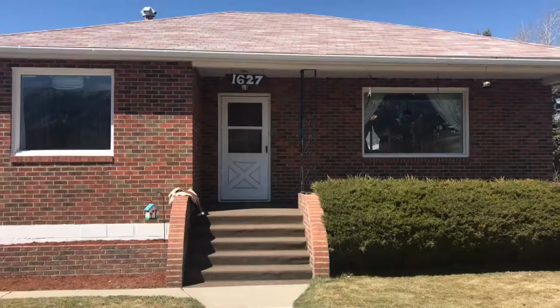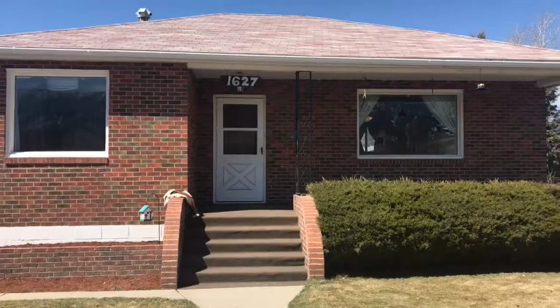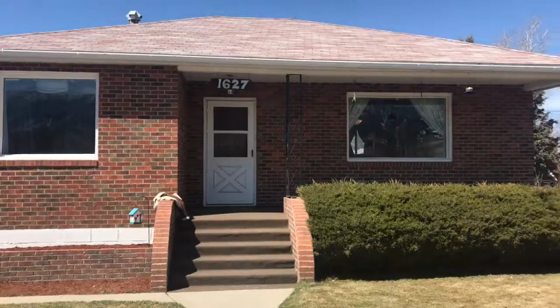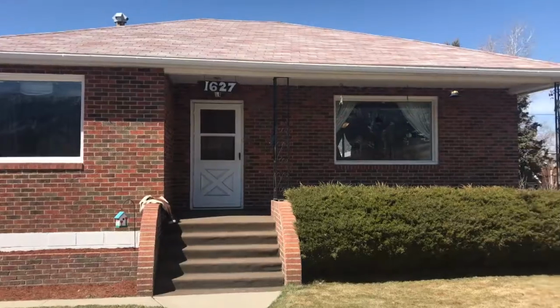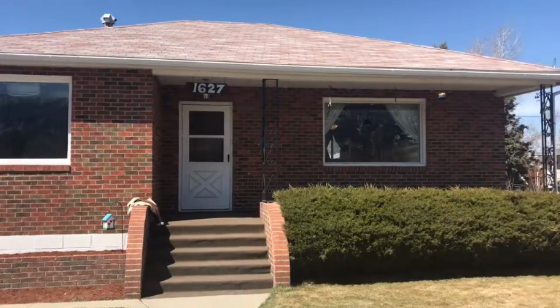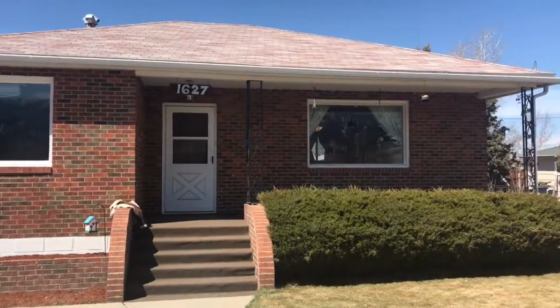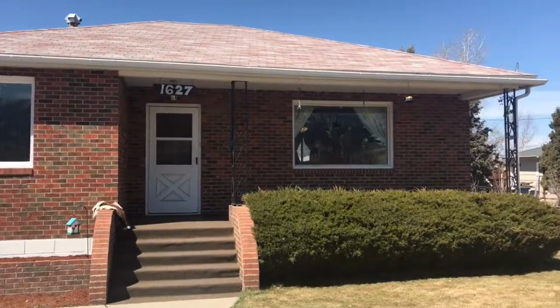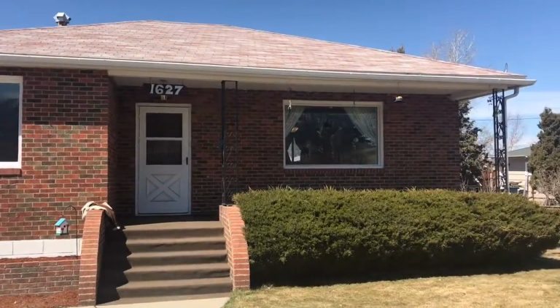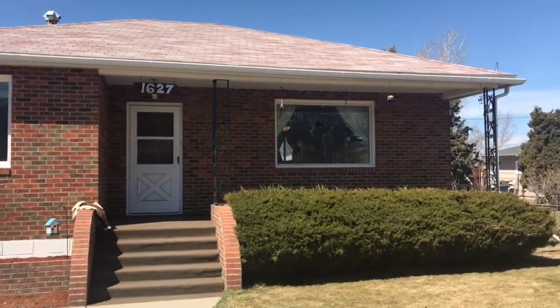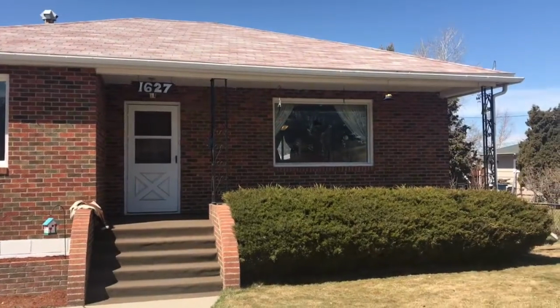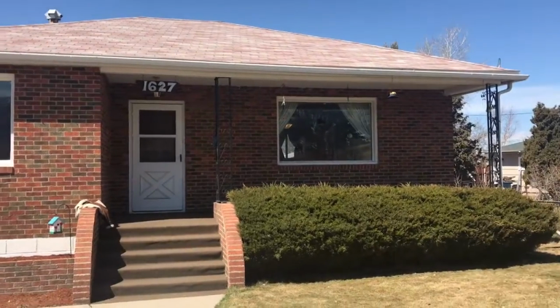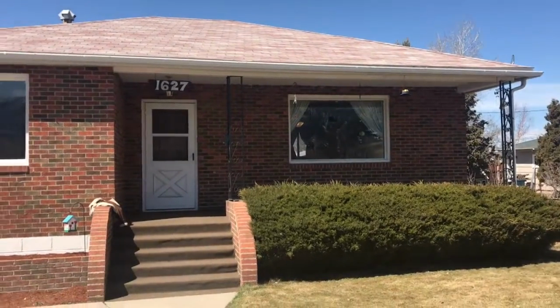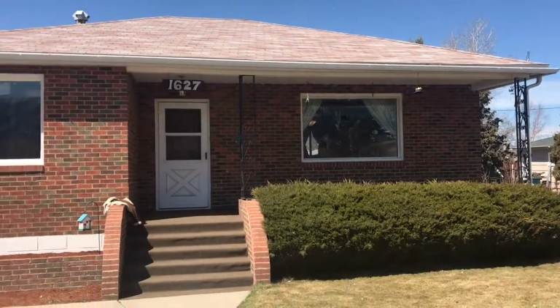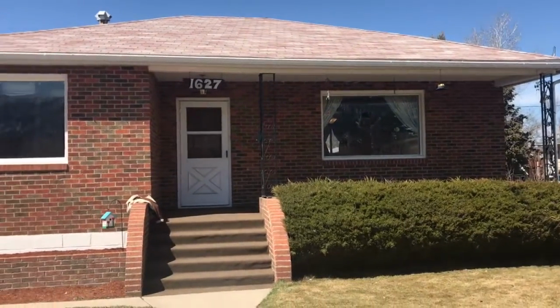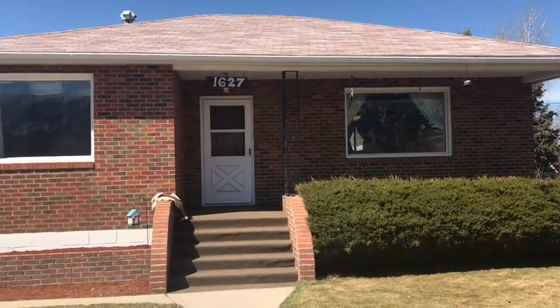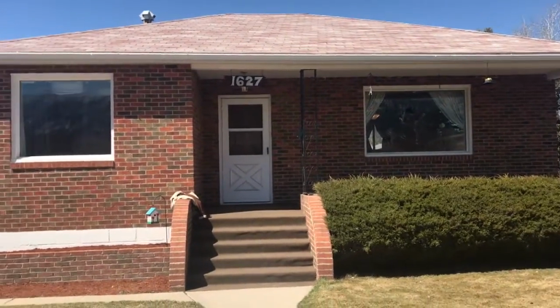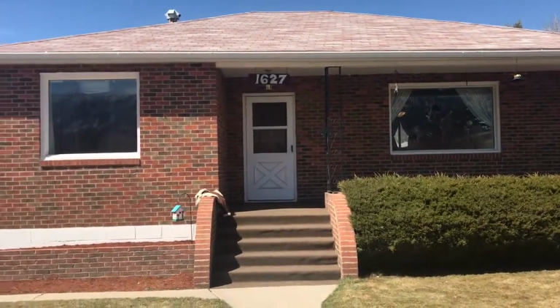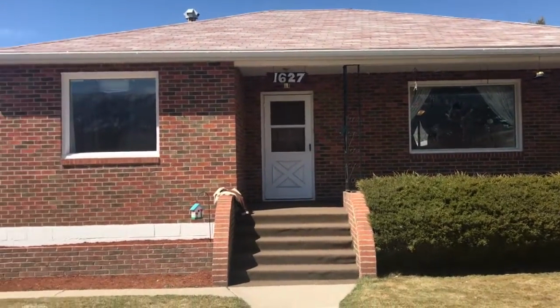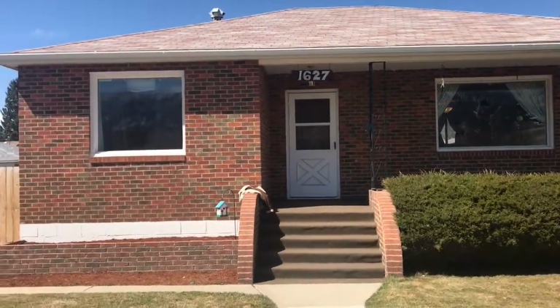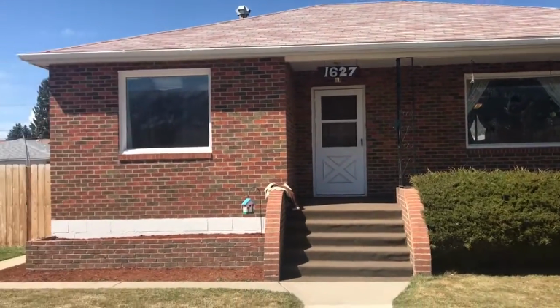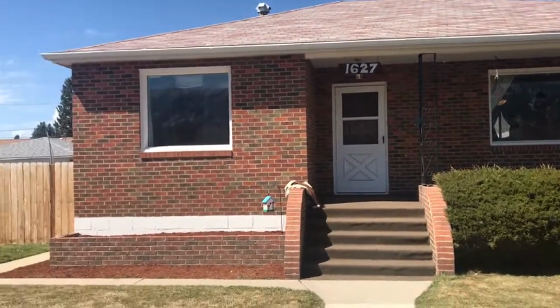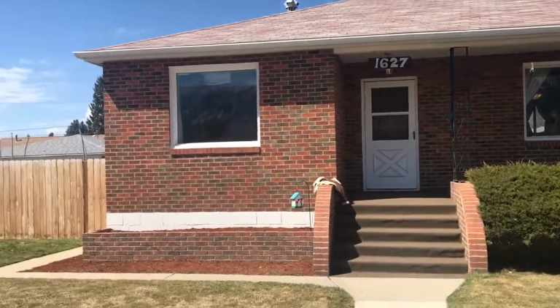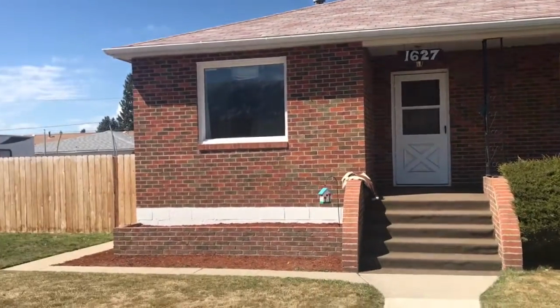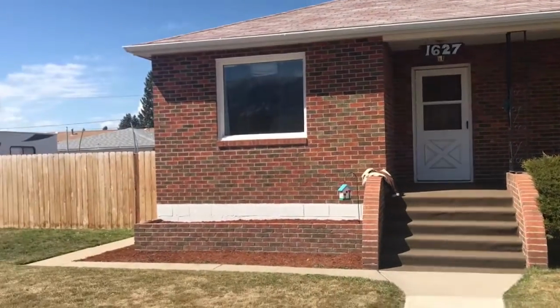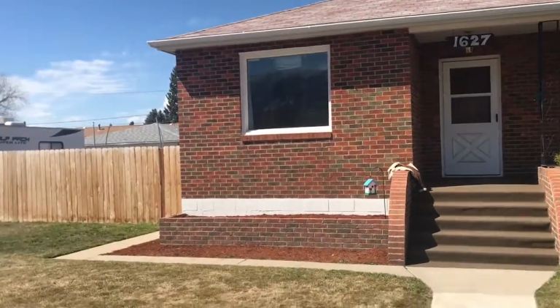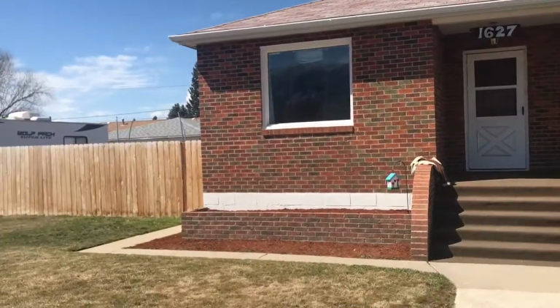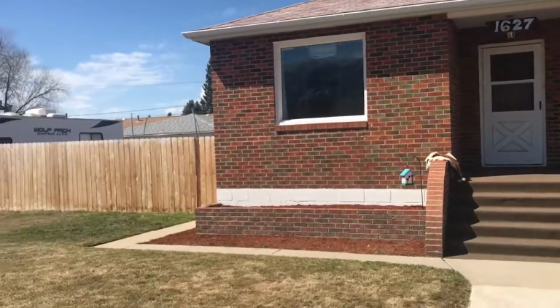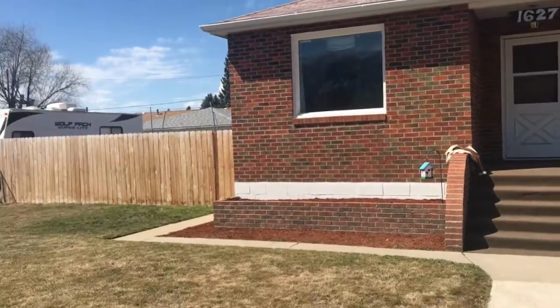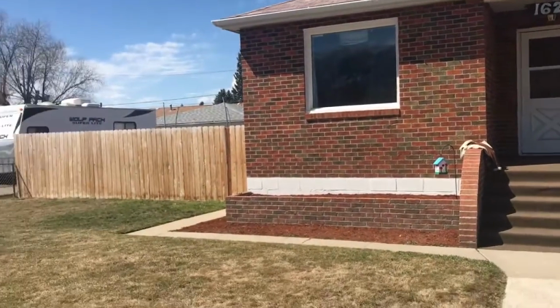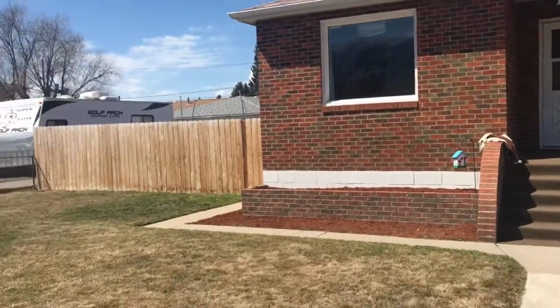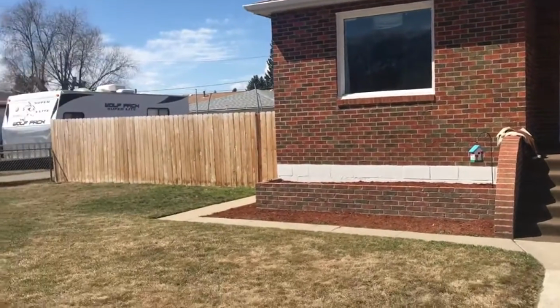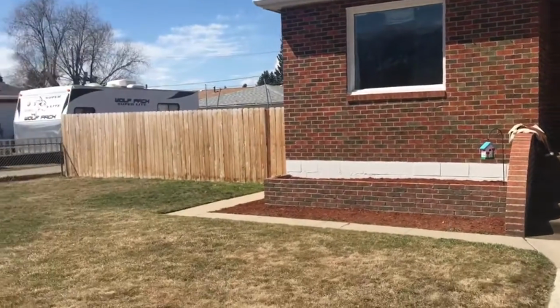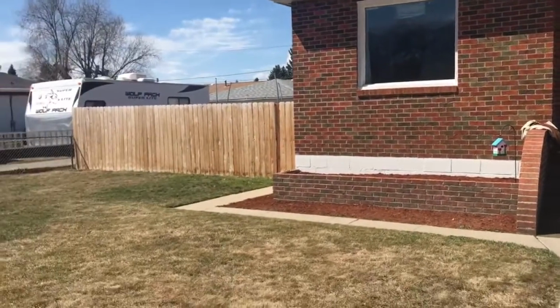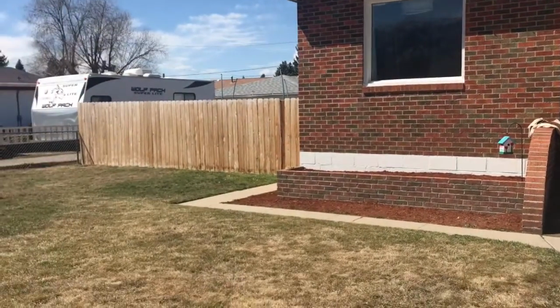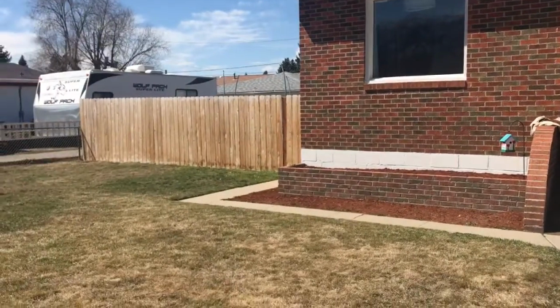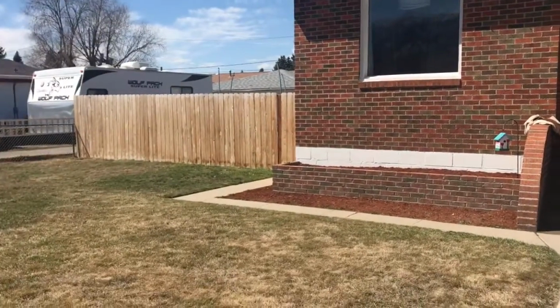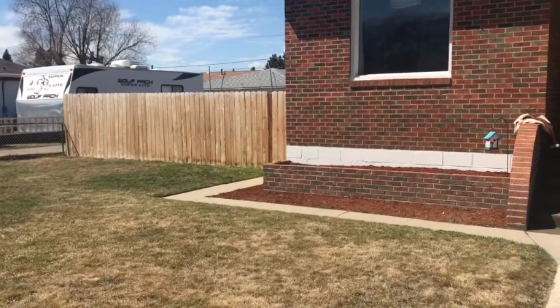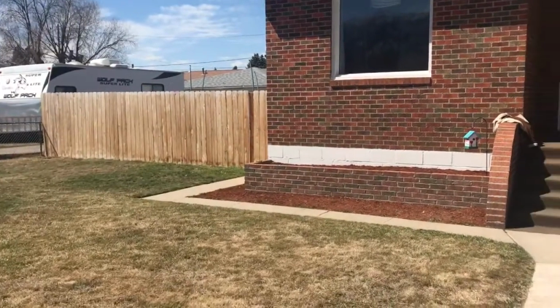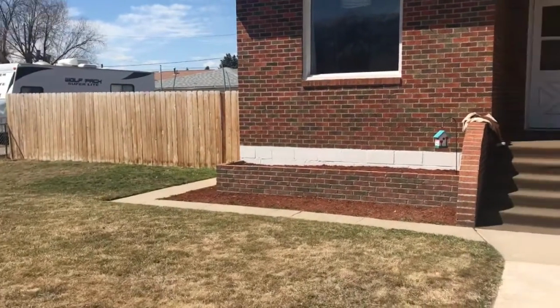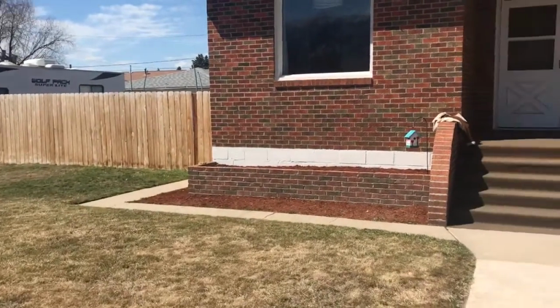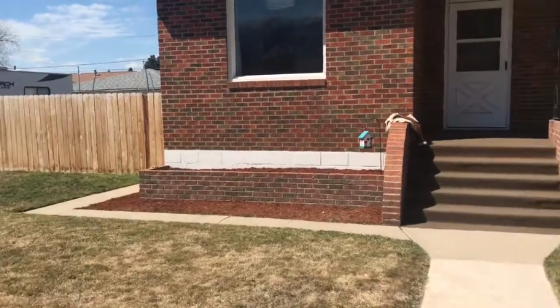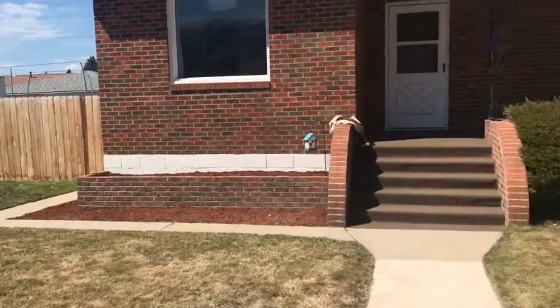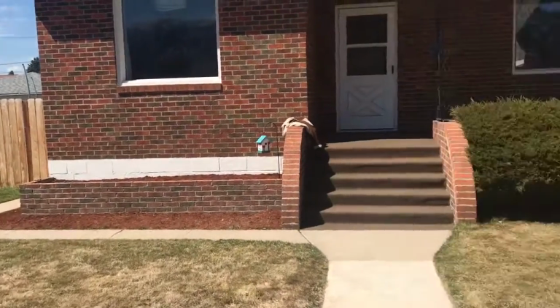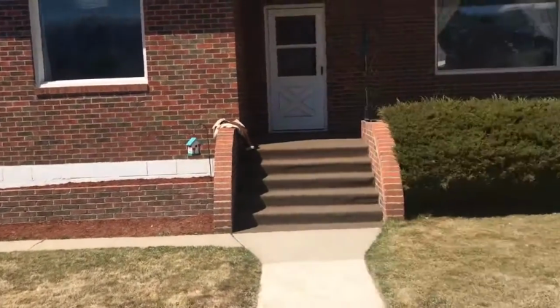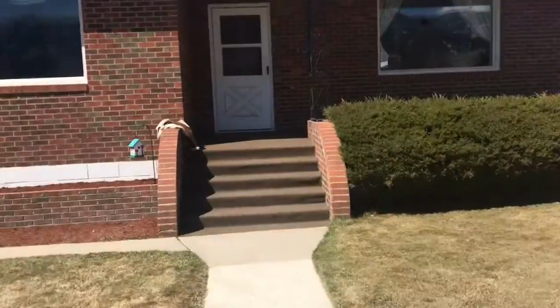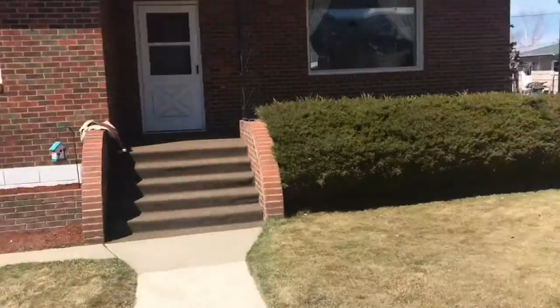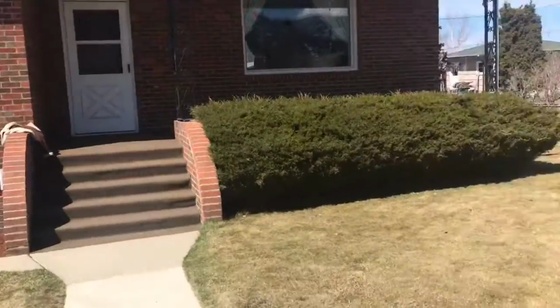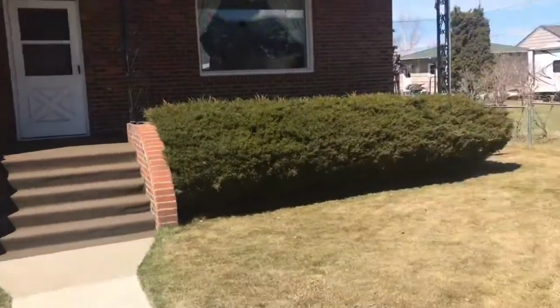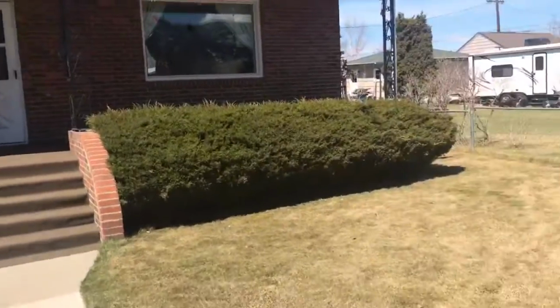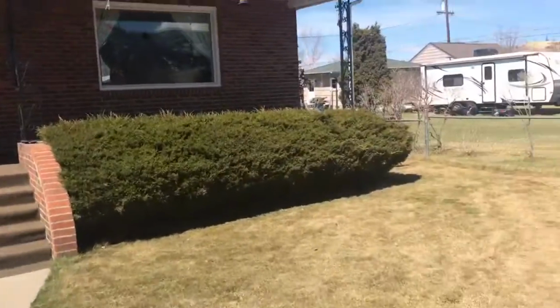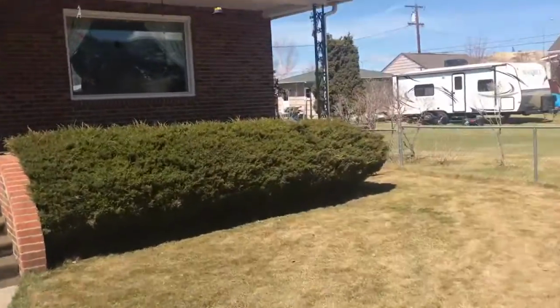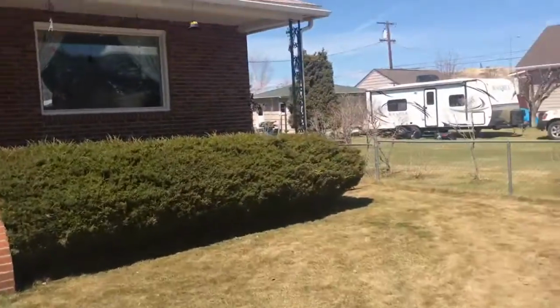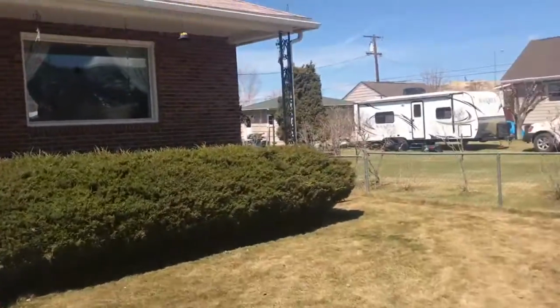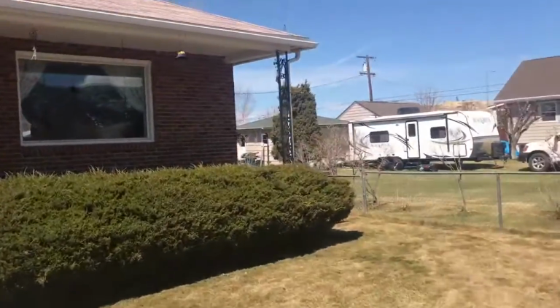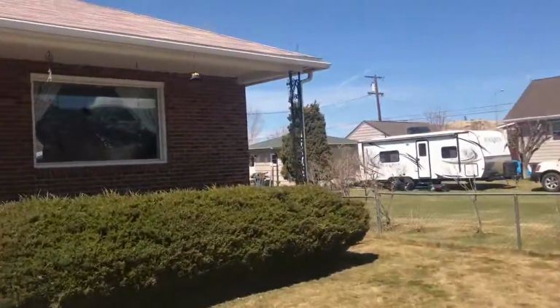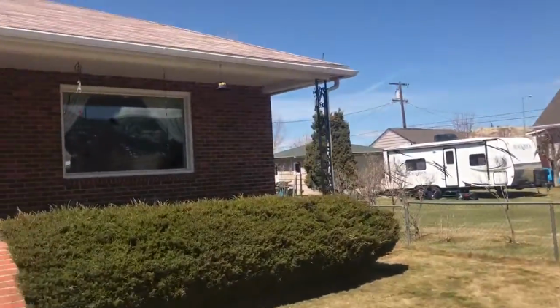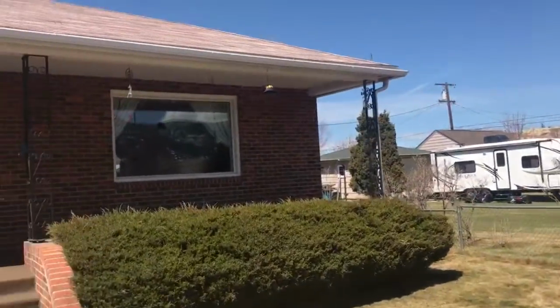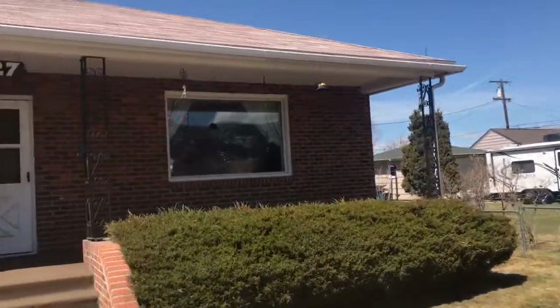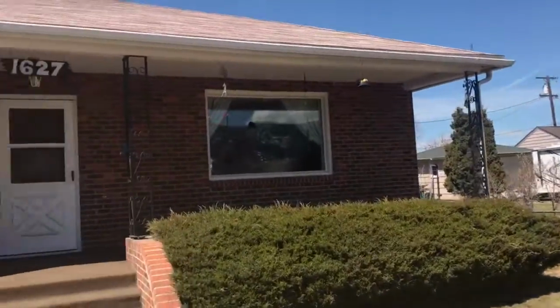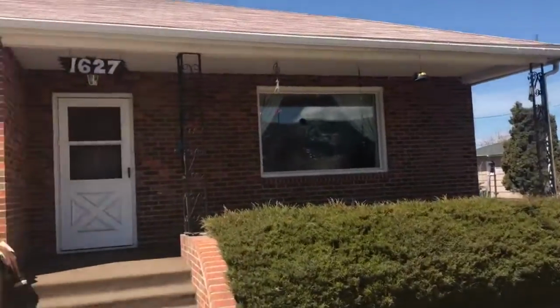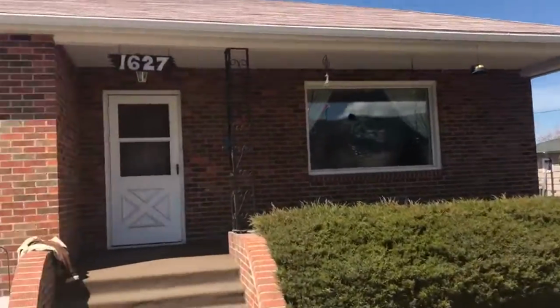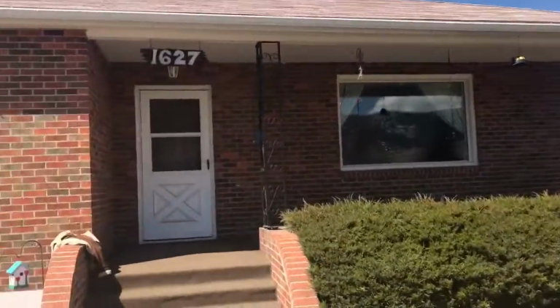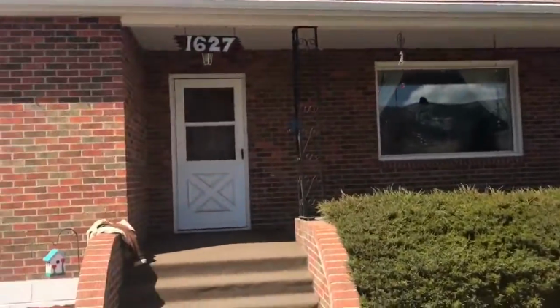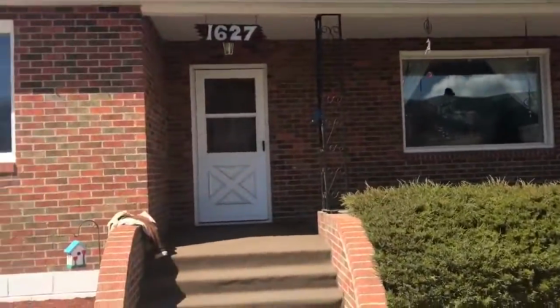Welcome to my open house, 1627 Farragut Avenue. Huge yard, four bedrooms.